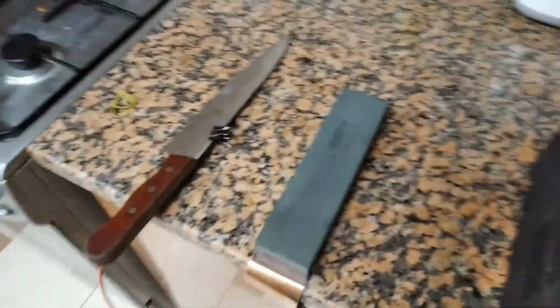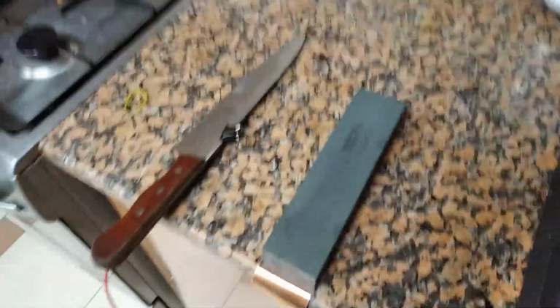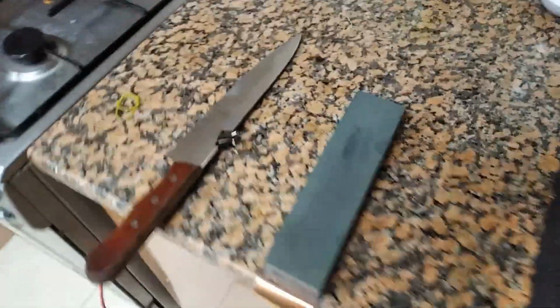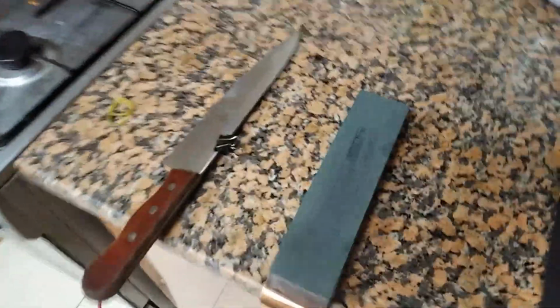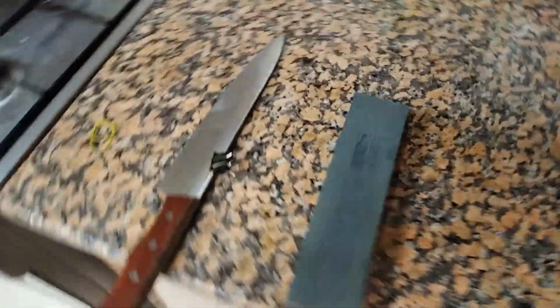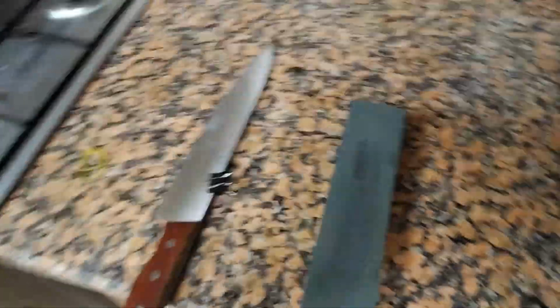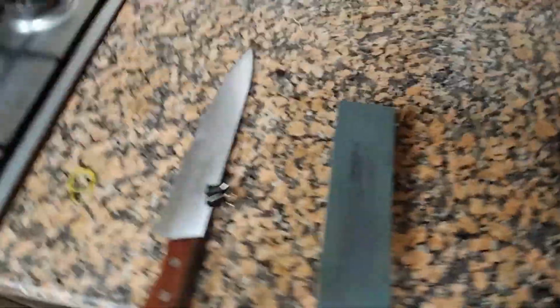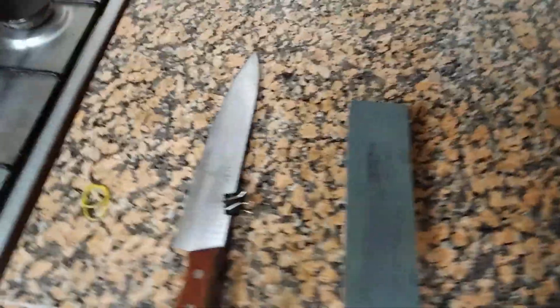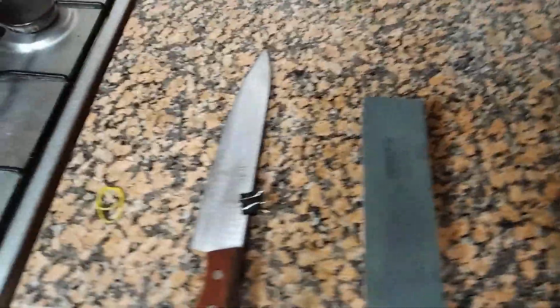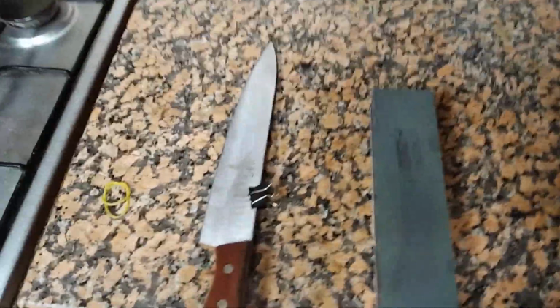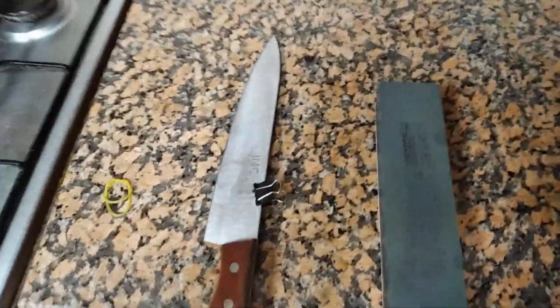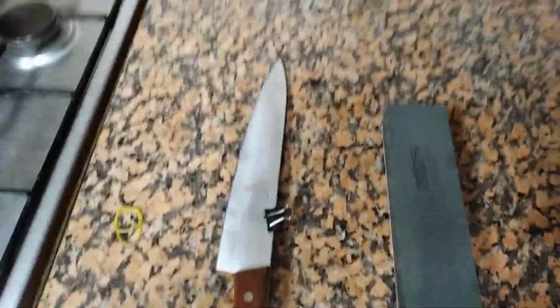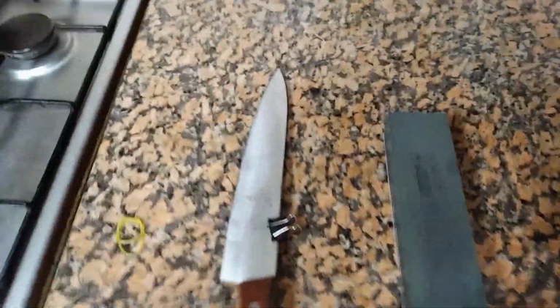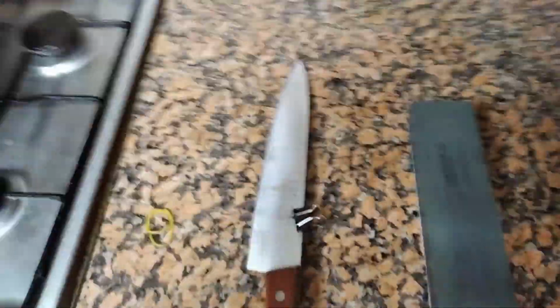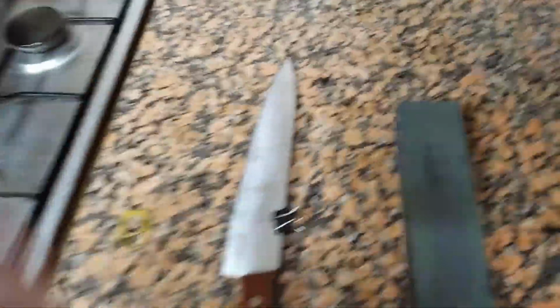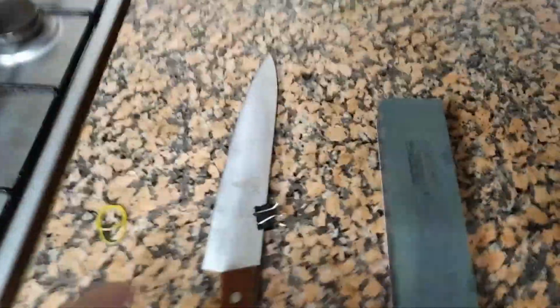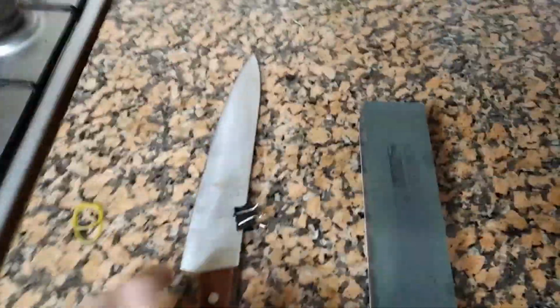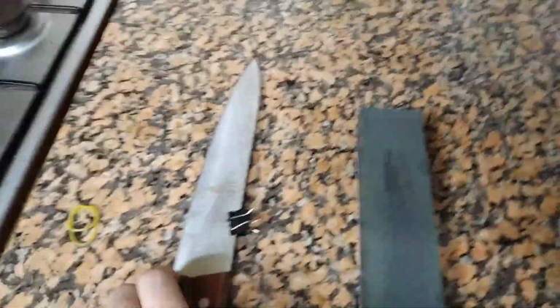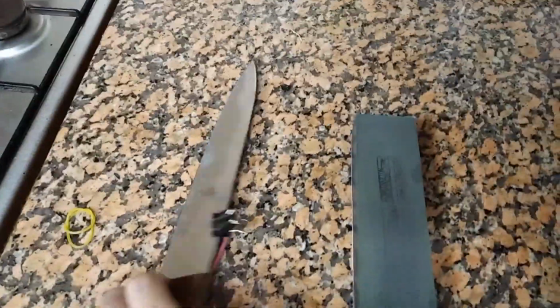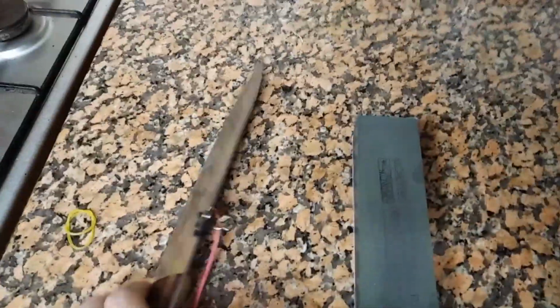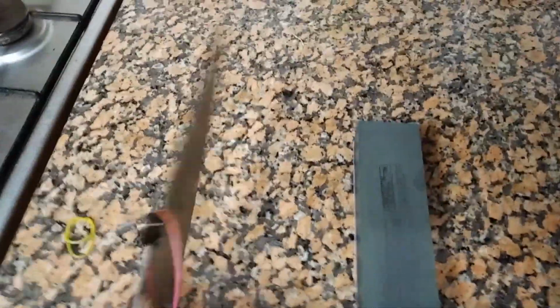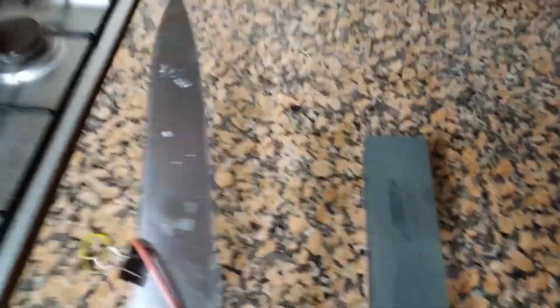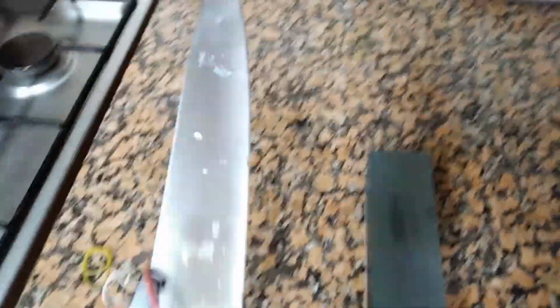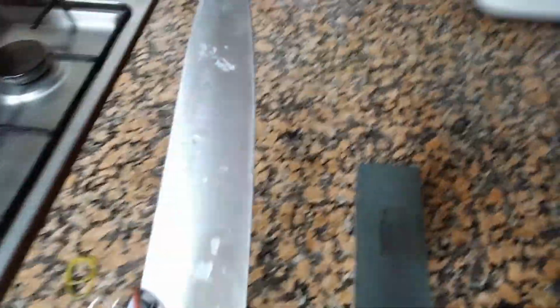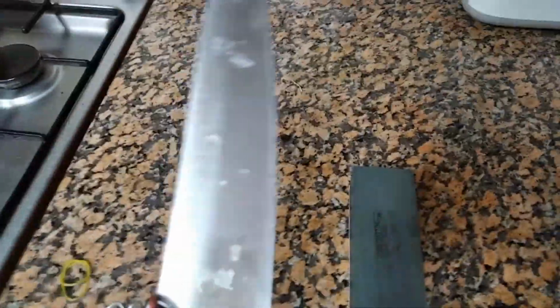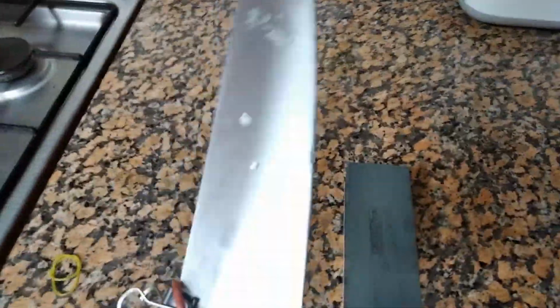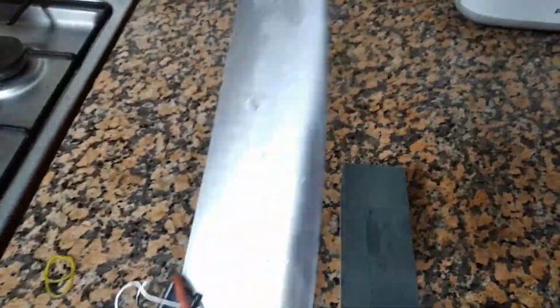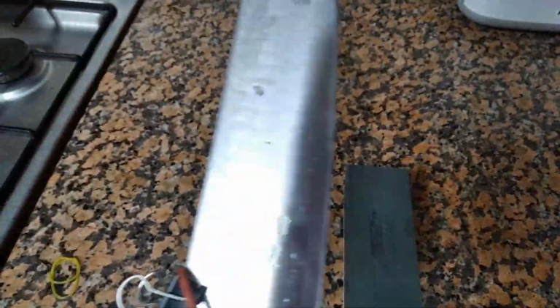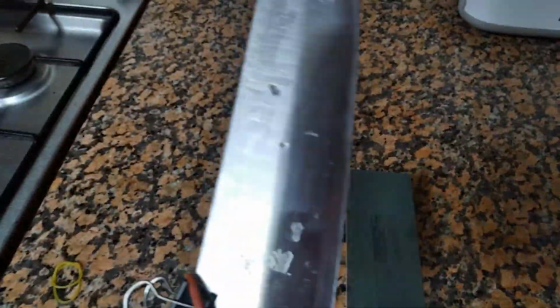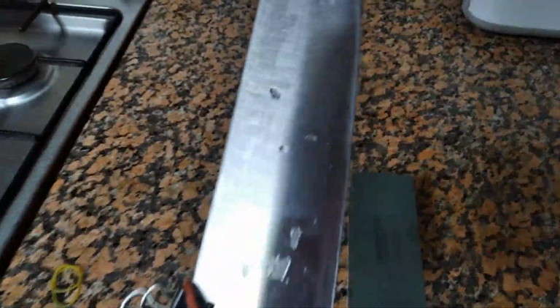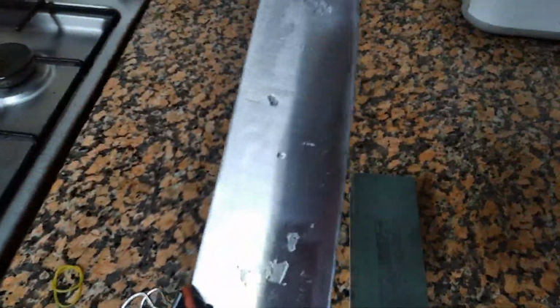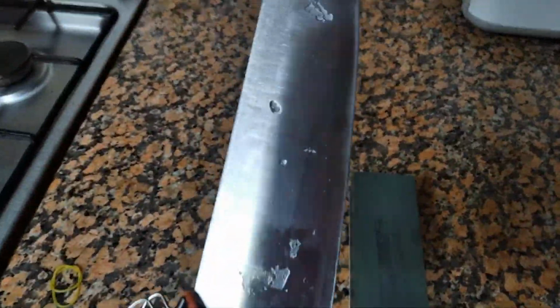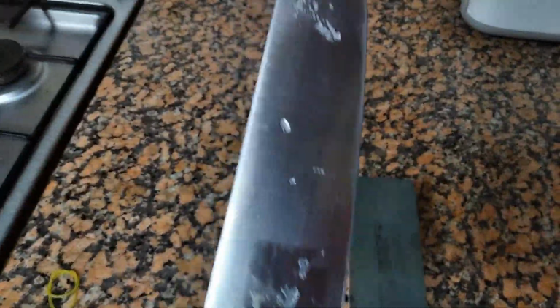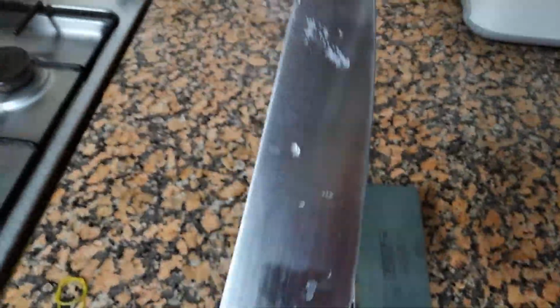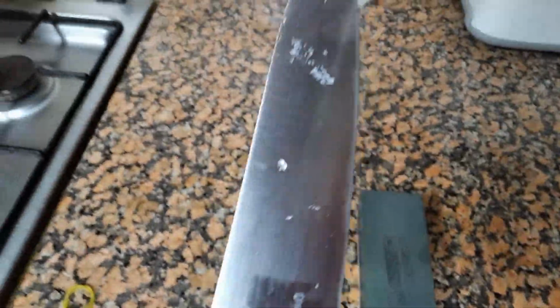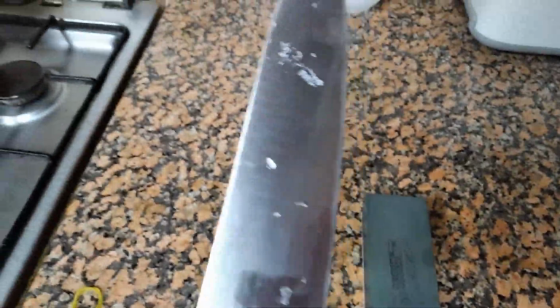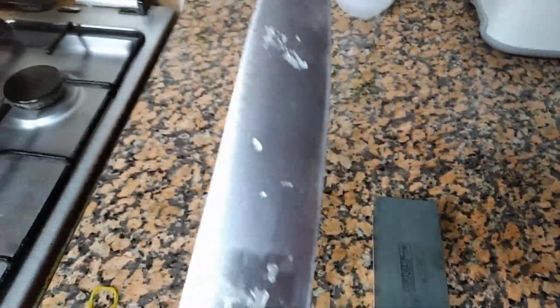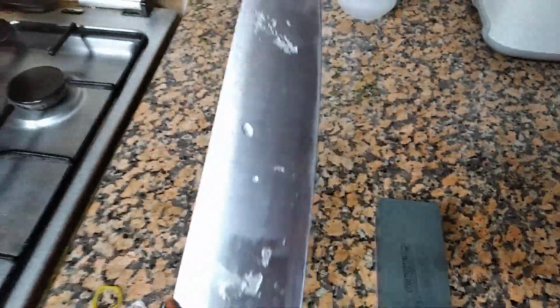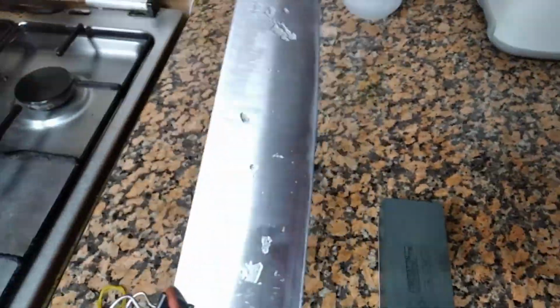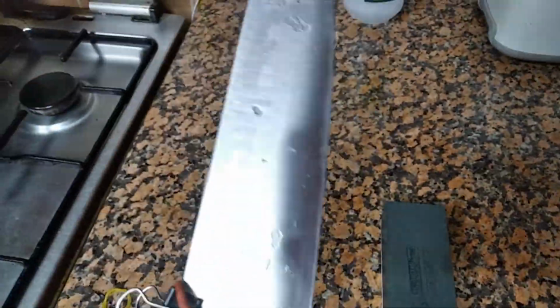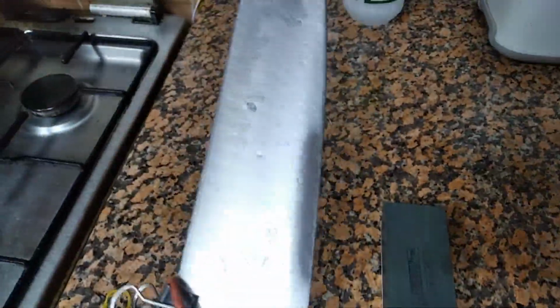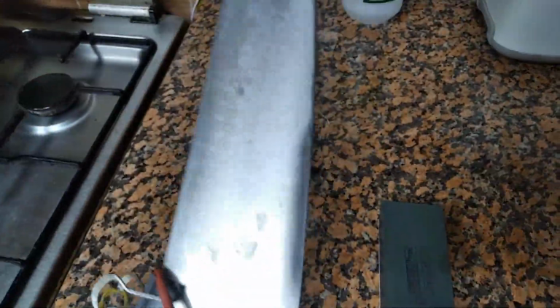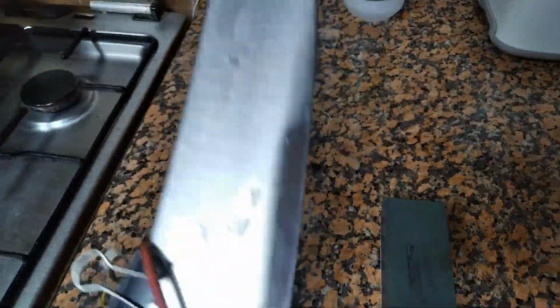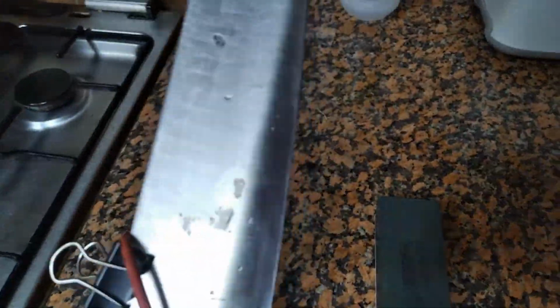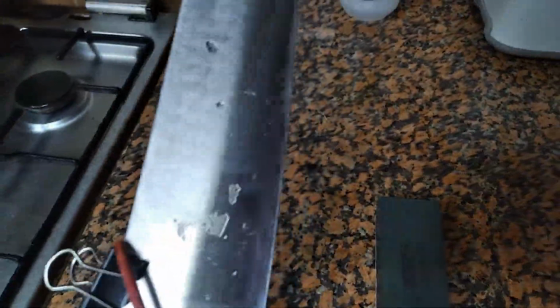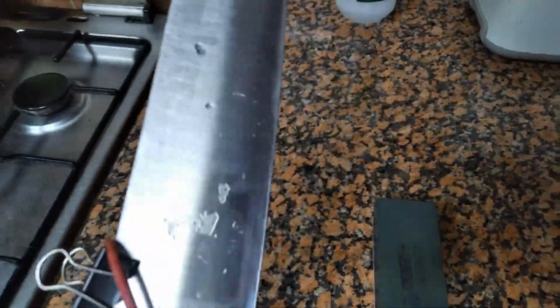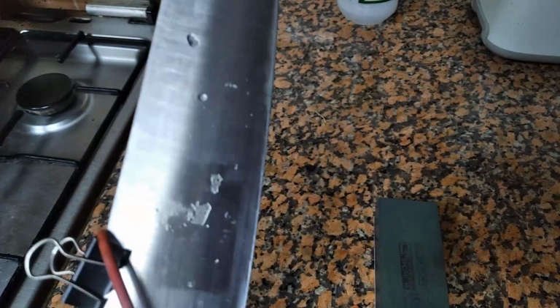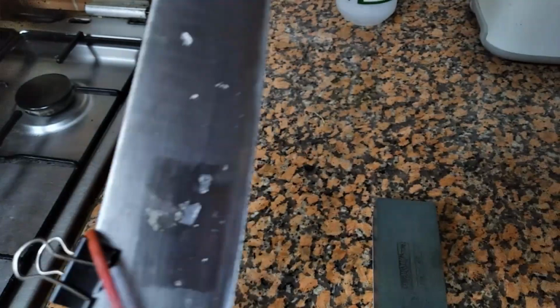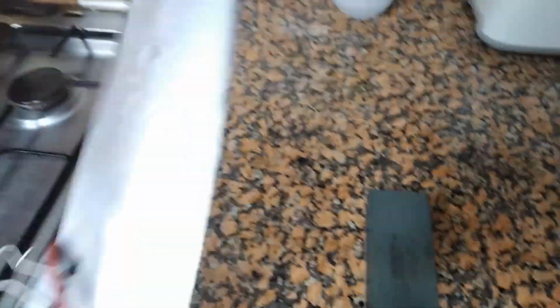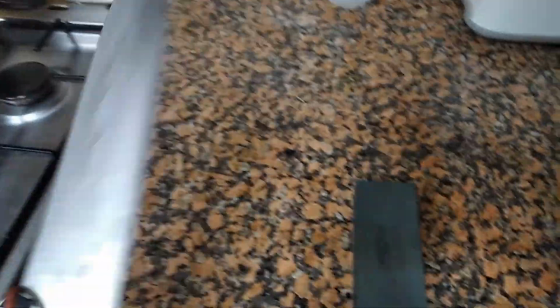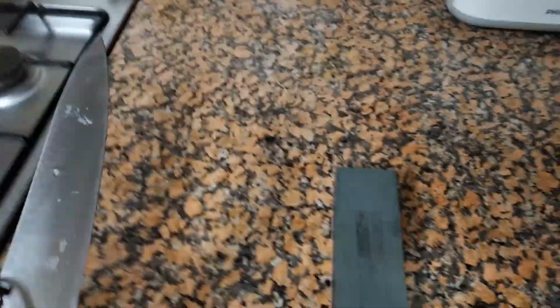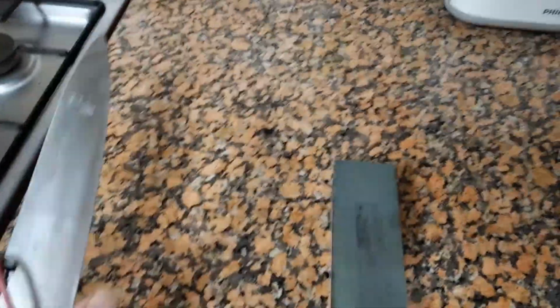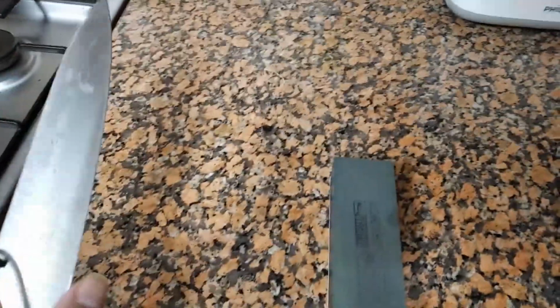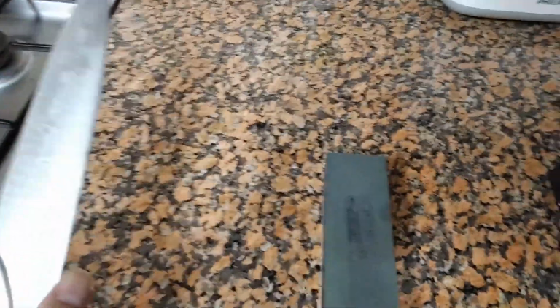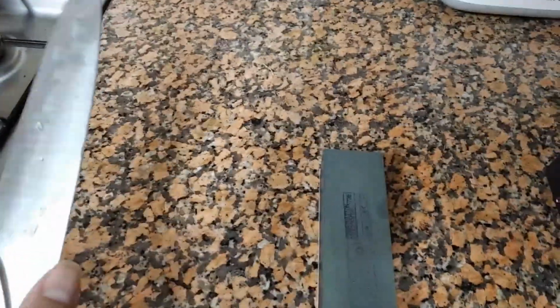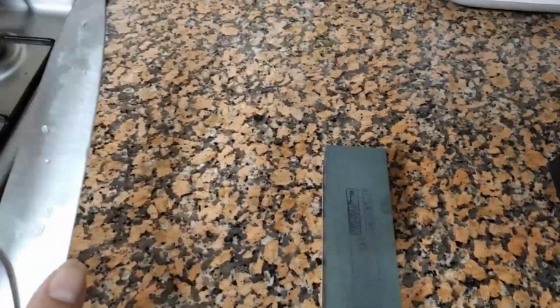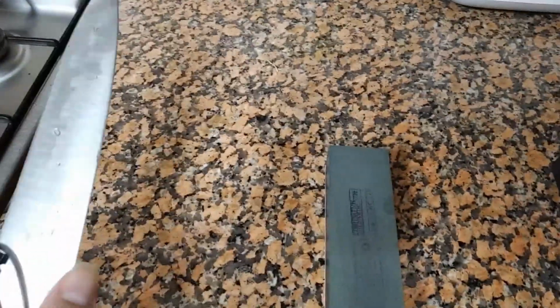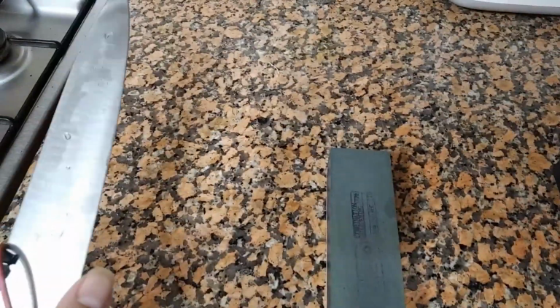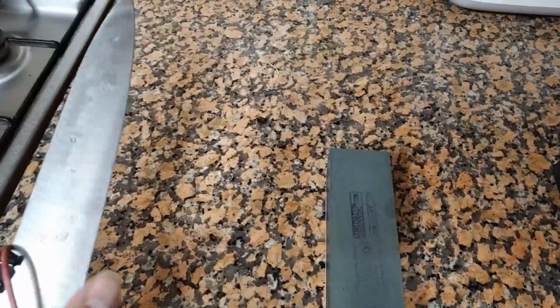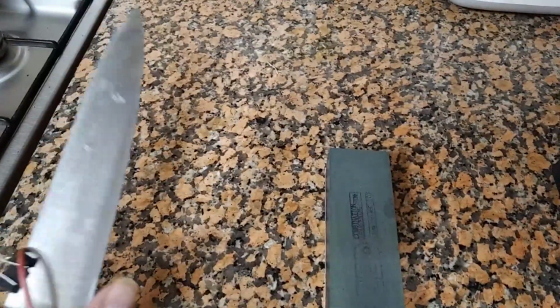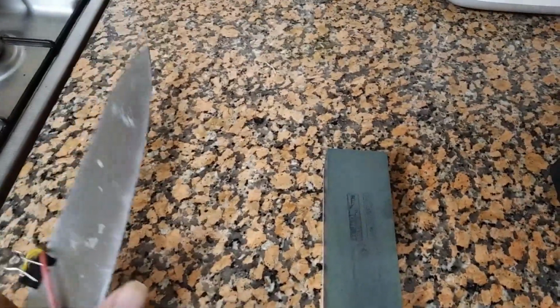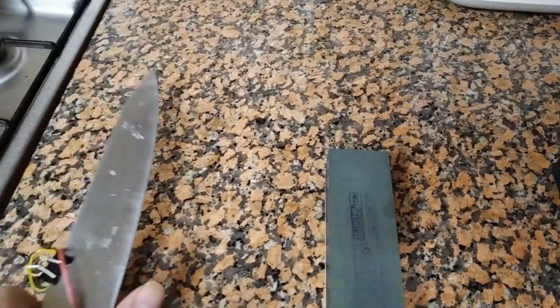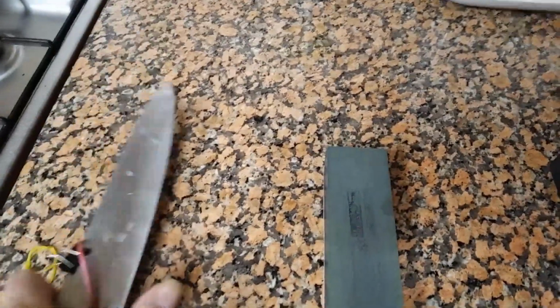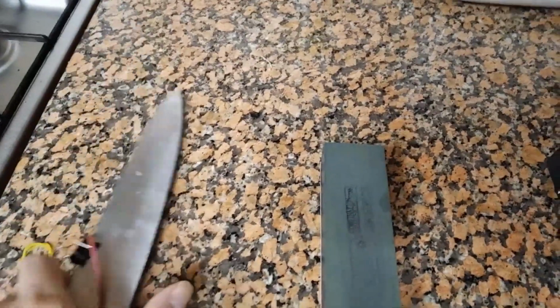But after you've sharpened this for a while and you cleaned it, you notice the edge you've formed.